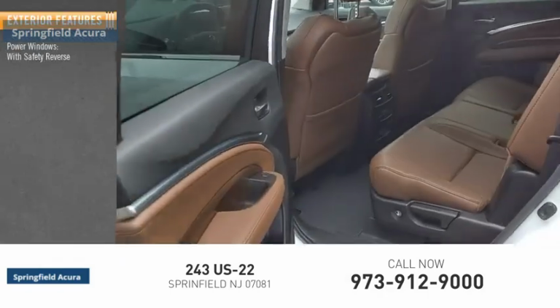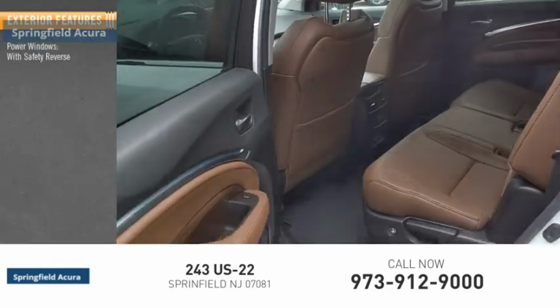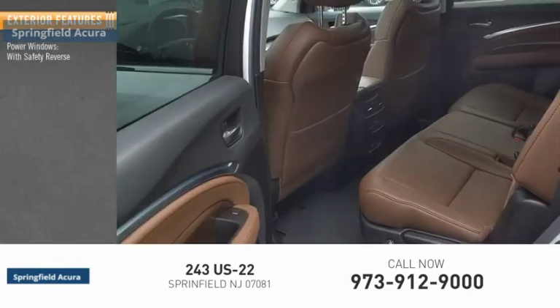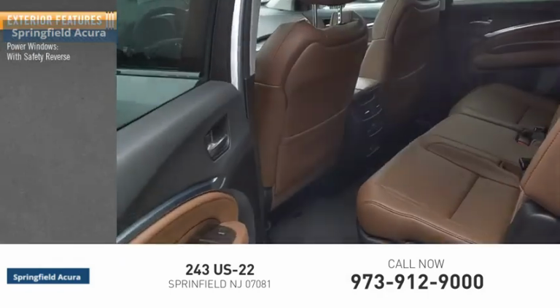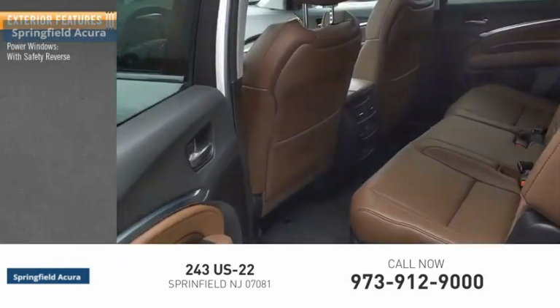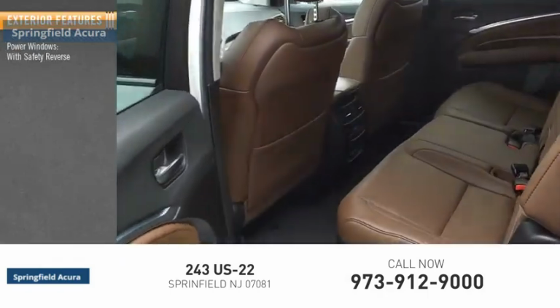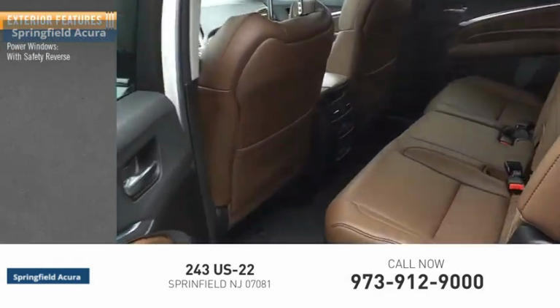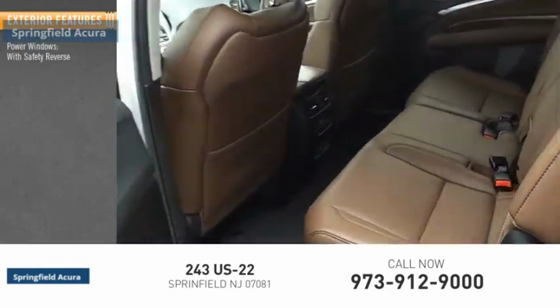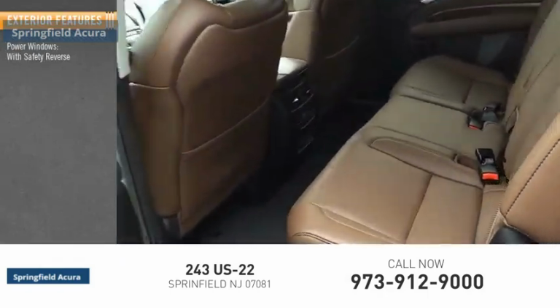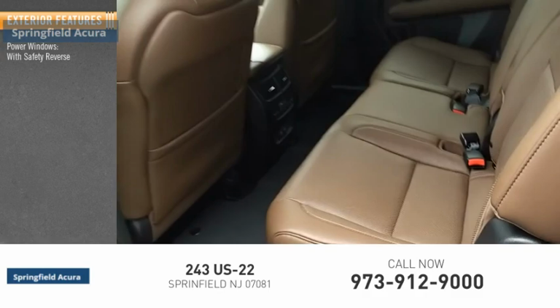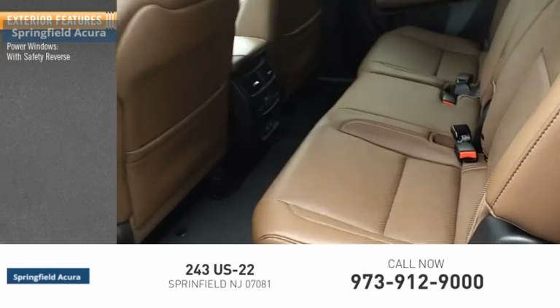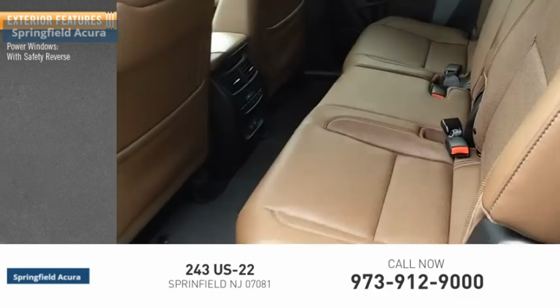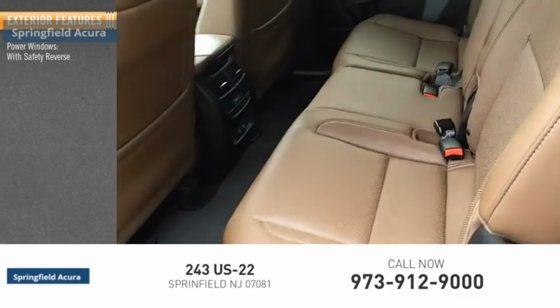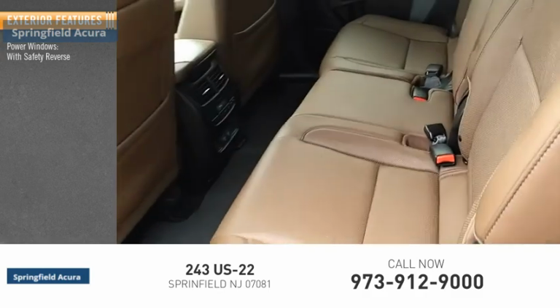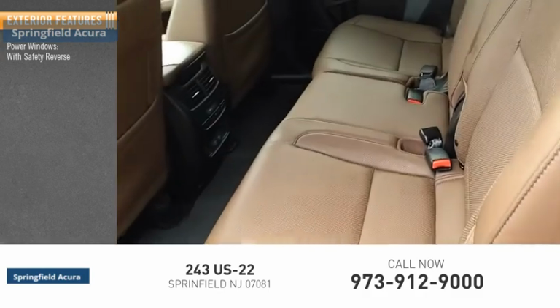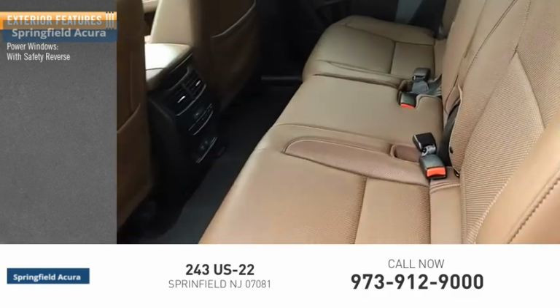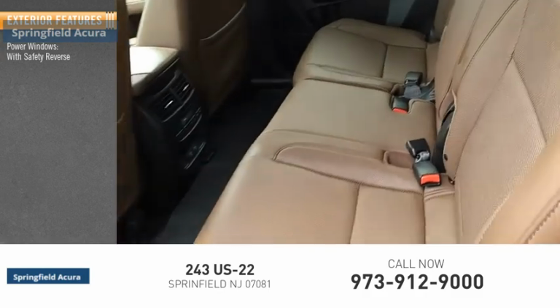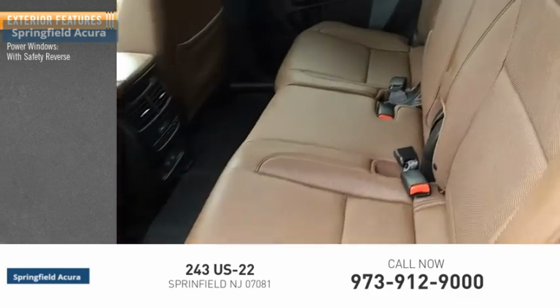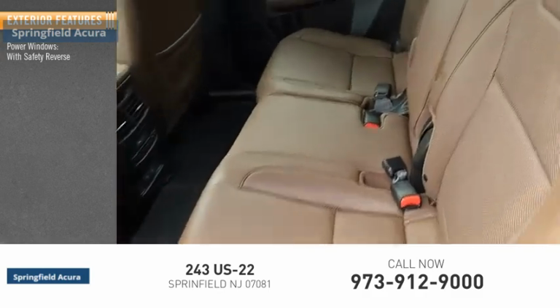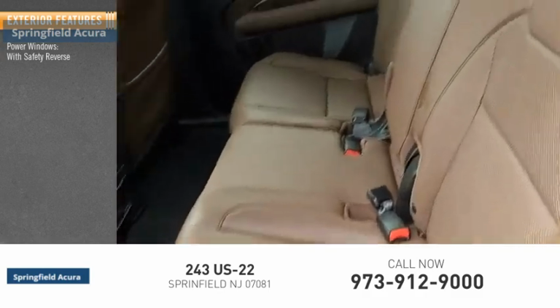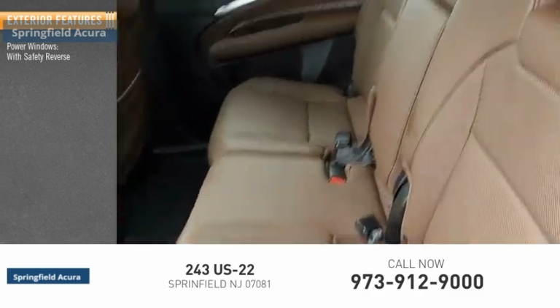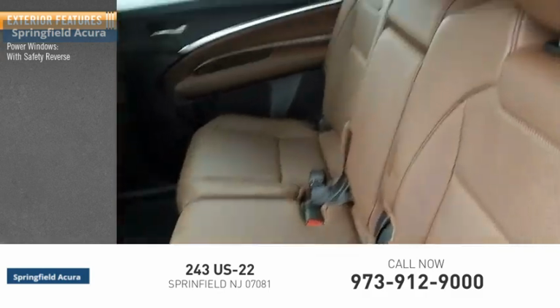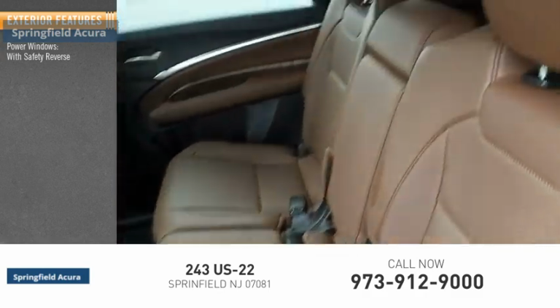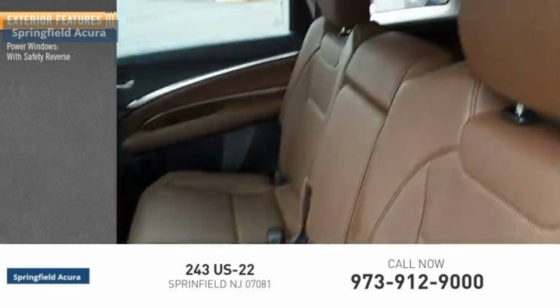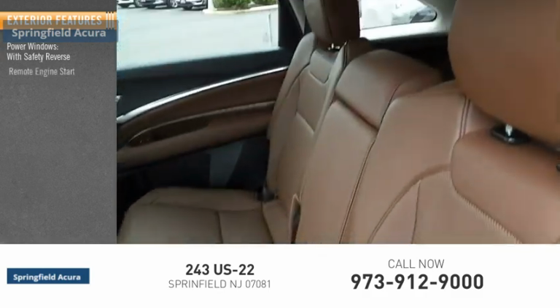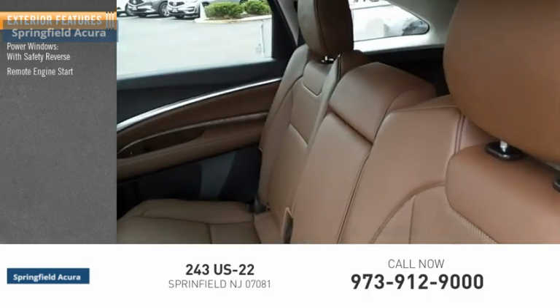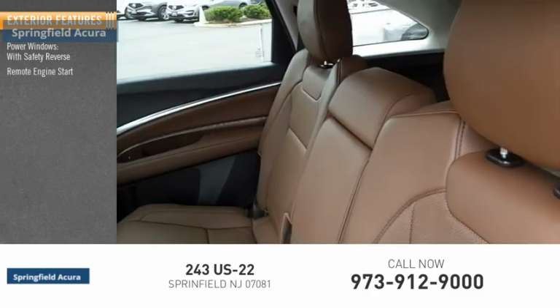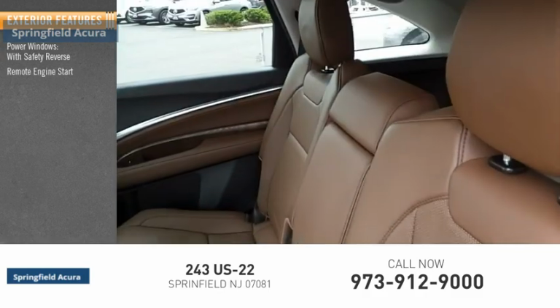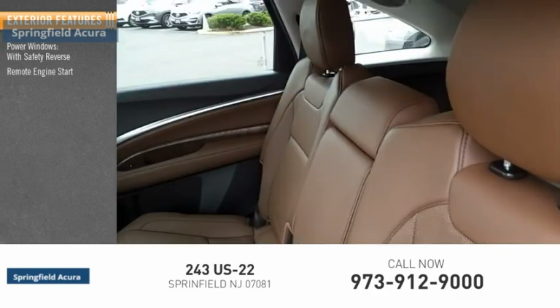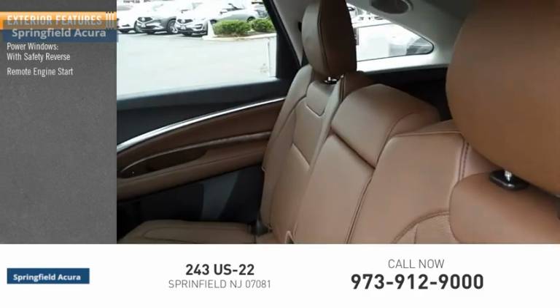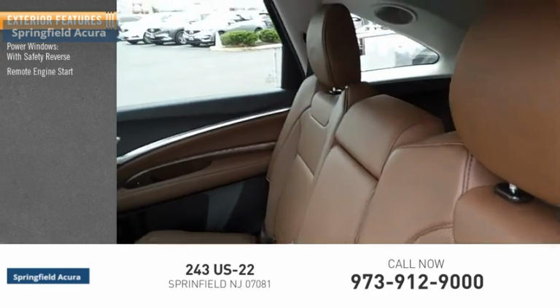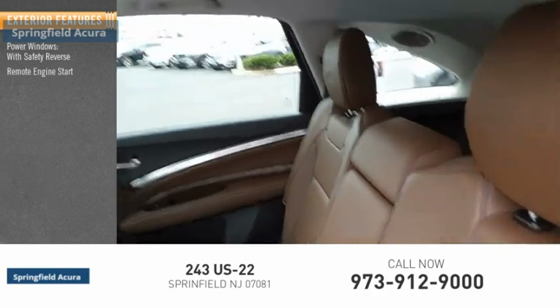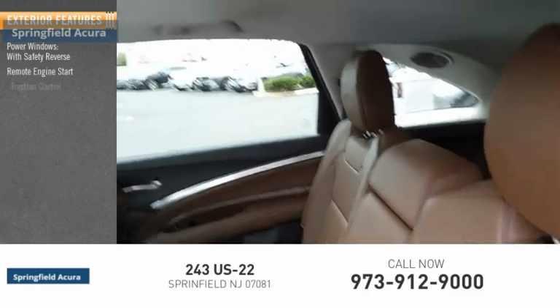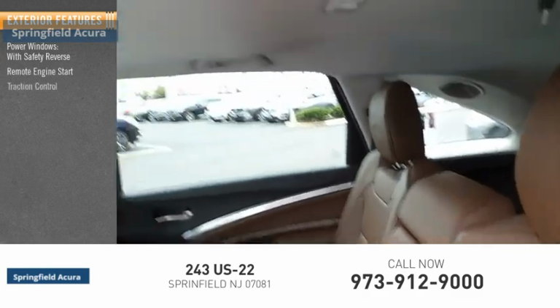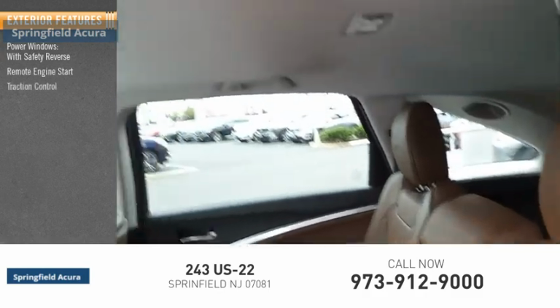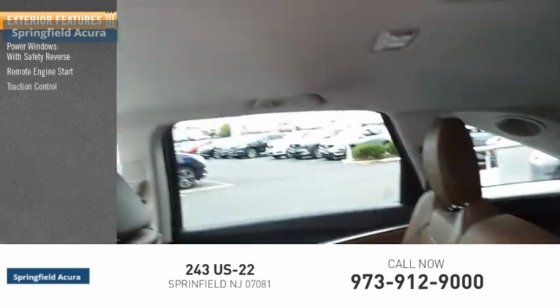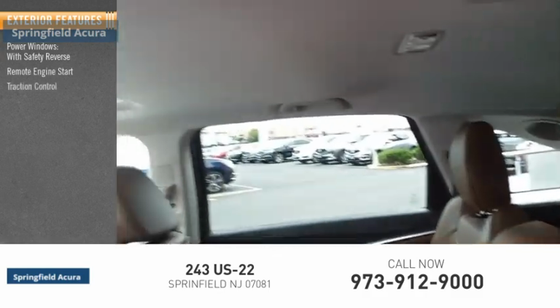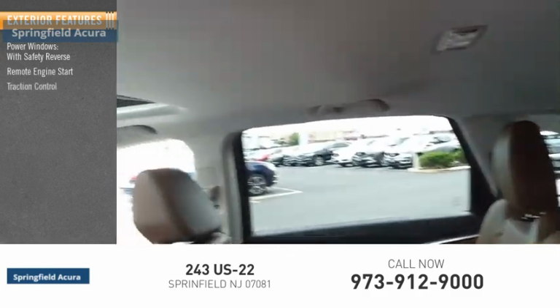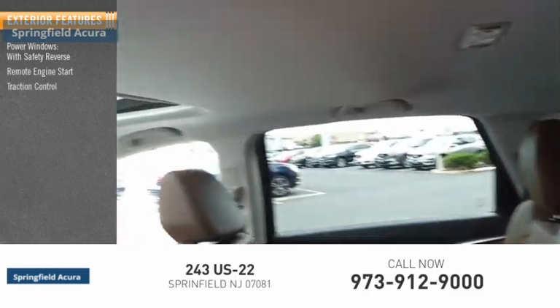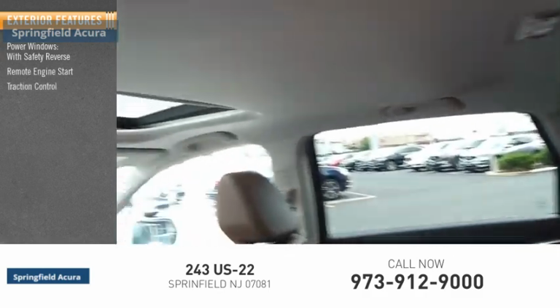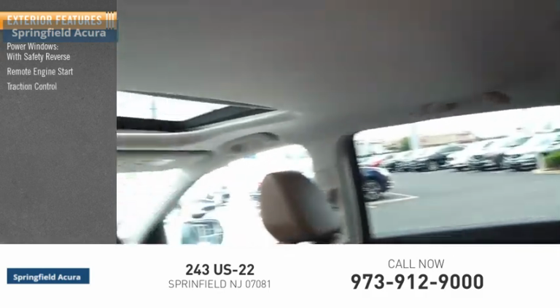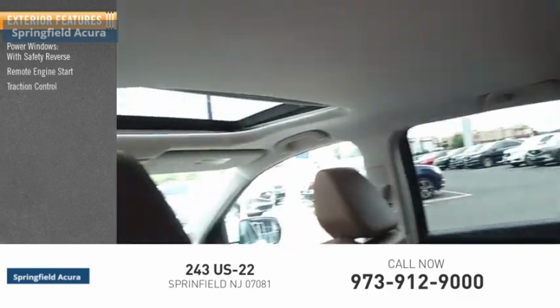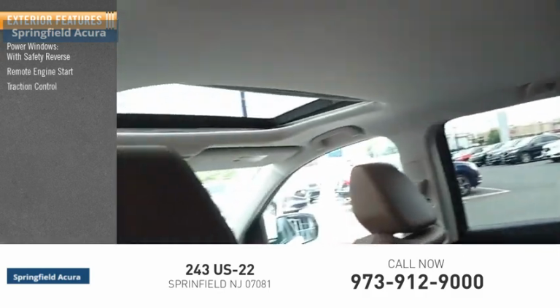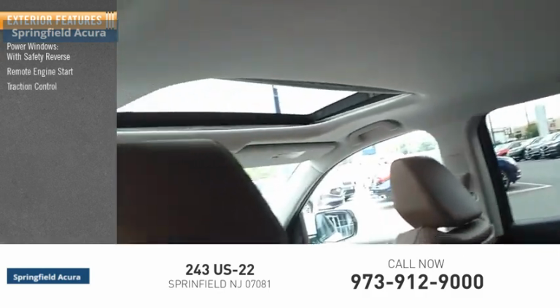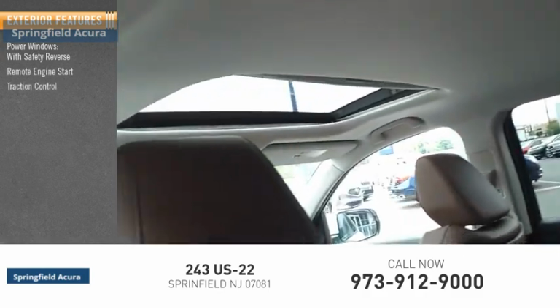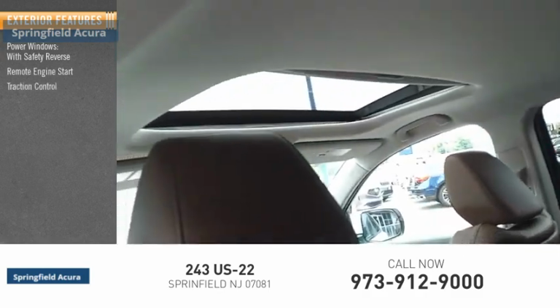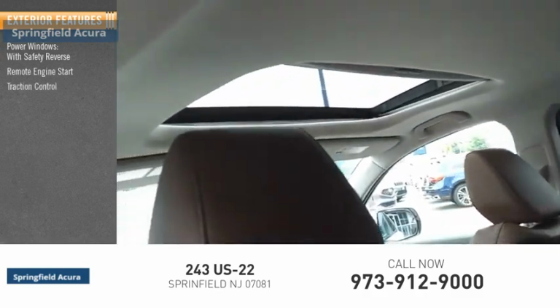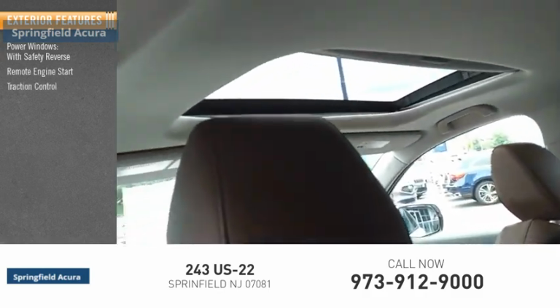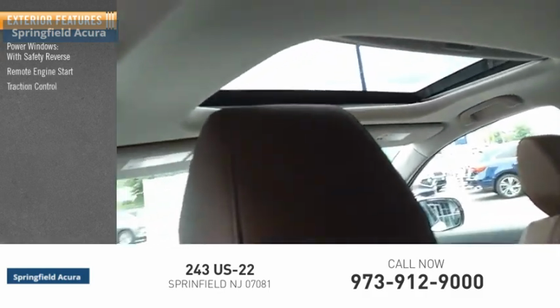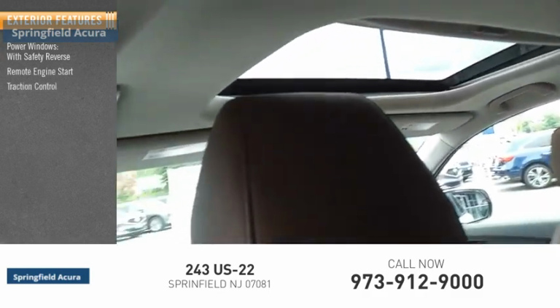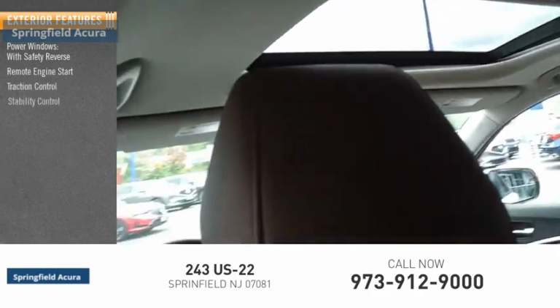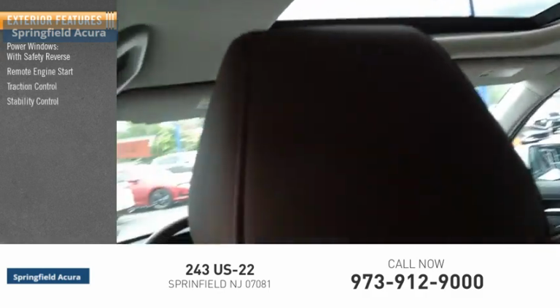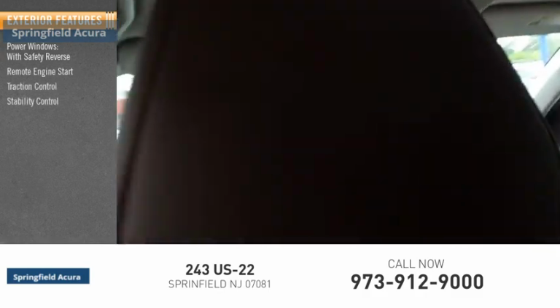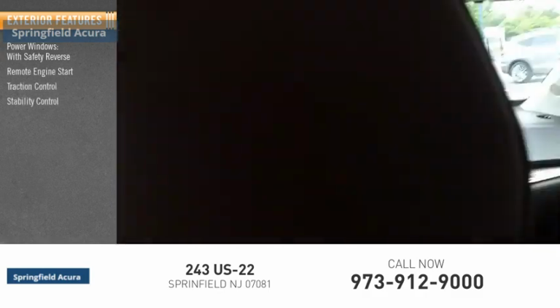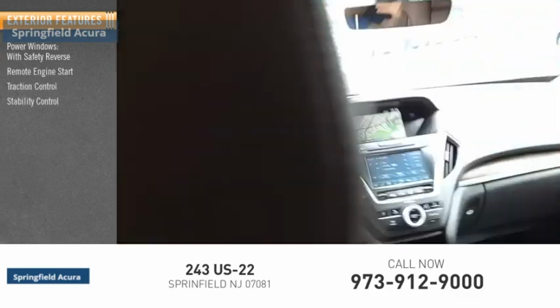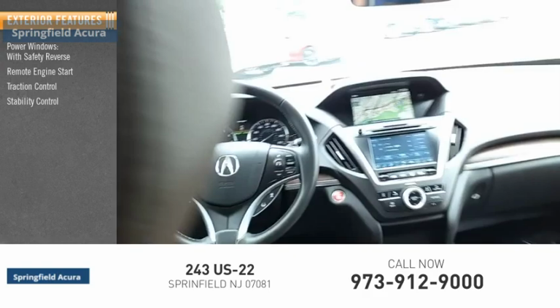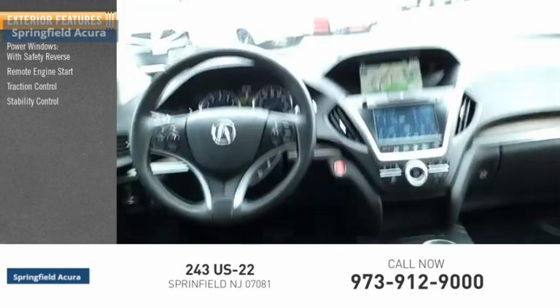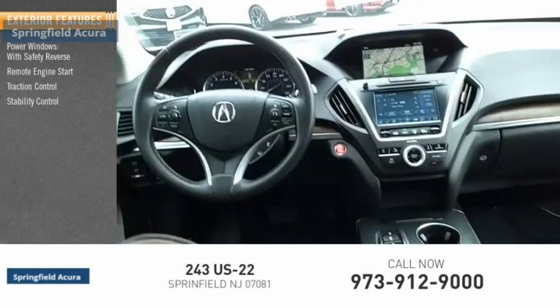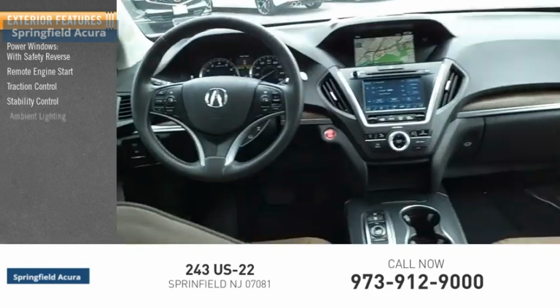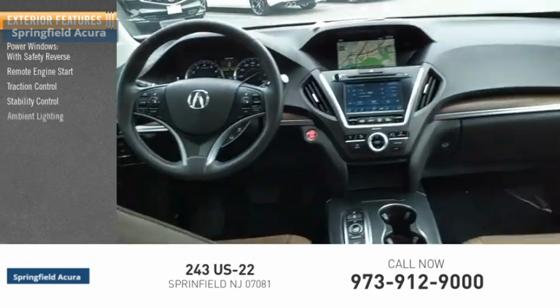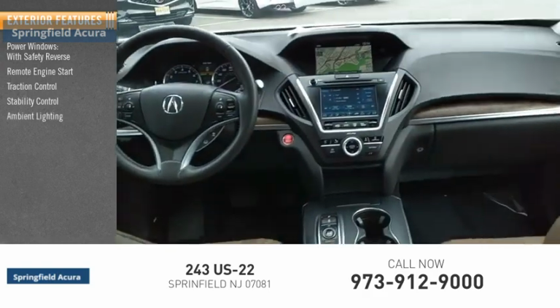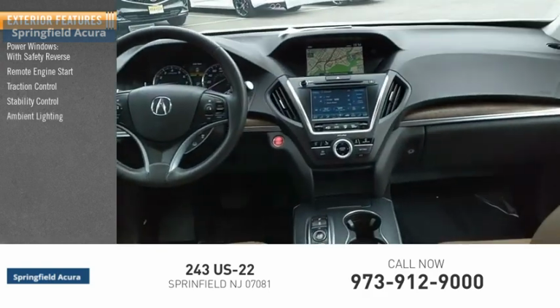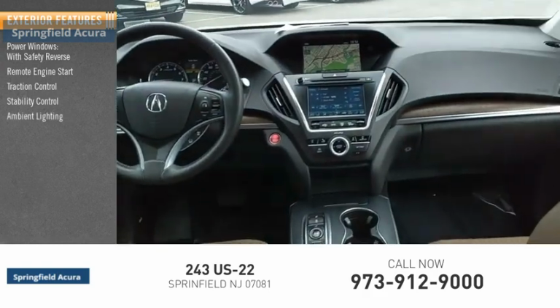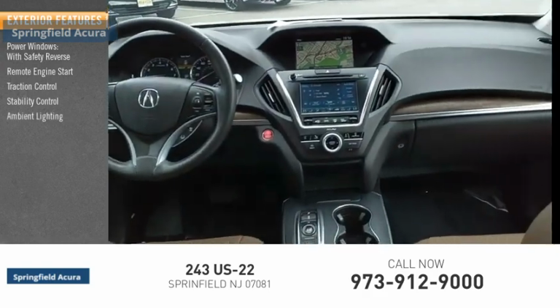Power windows with safety reverse, remote engine start, traction control, stability control, ambient lighting.